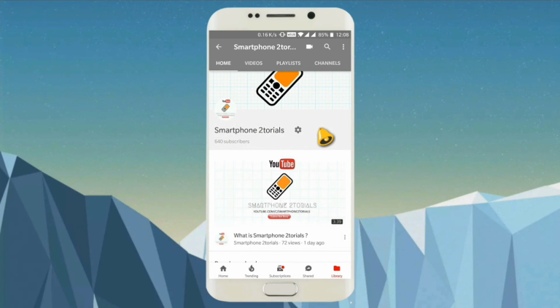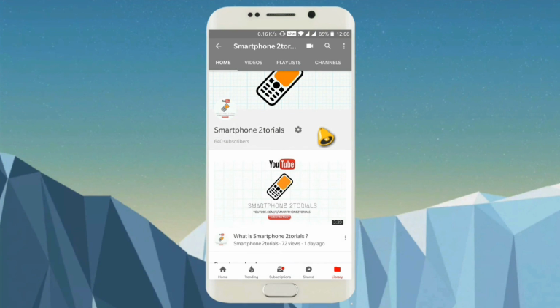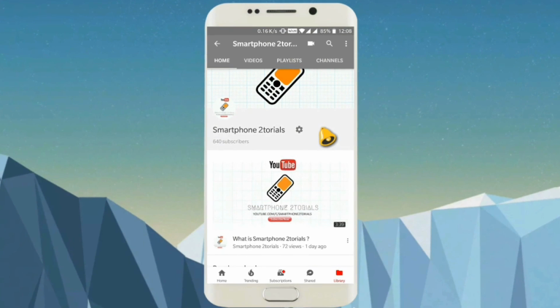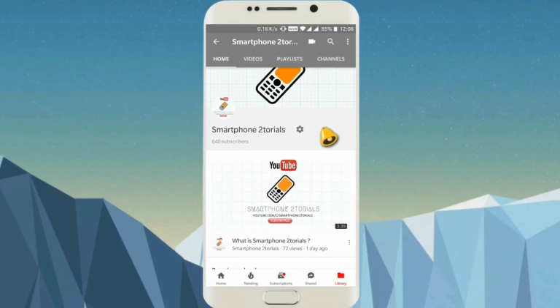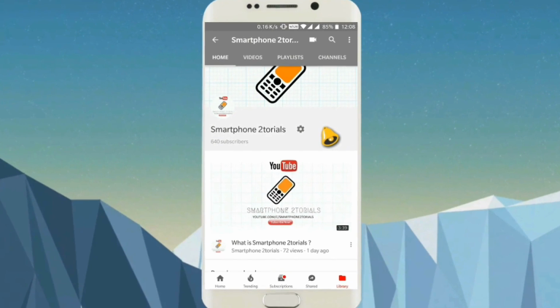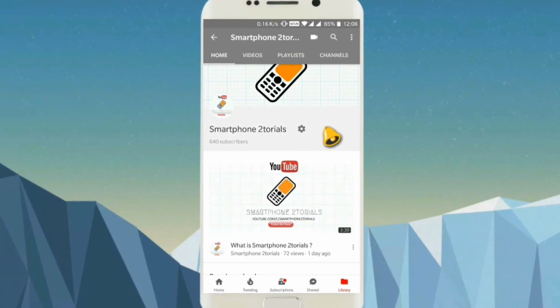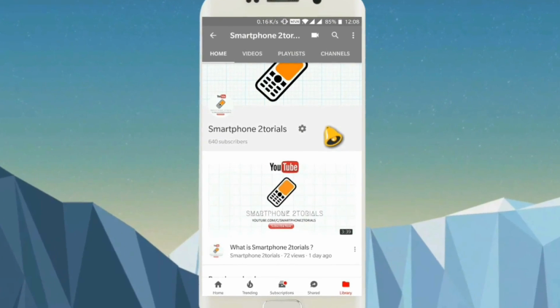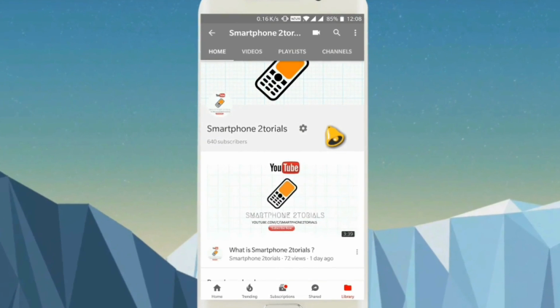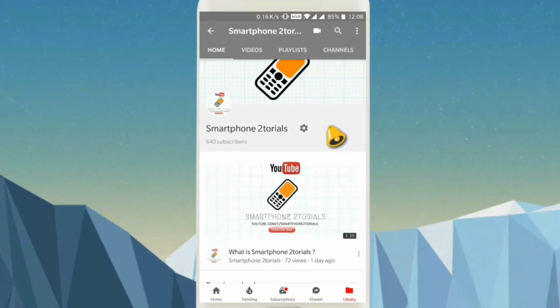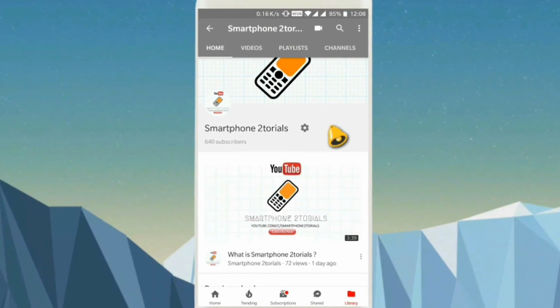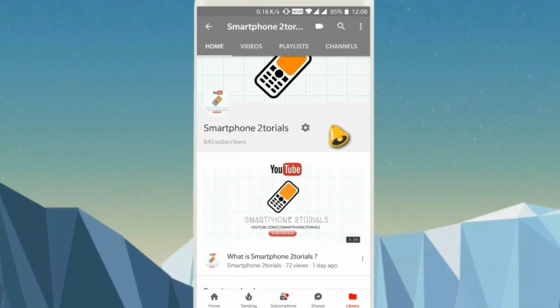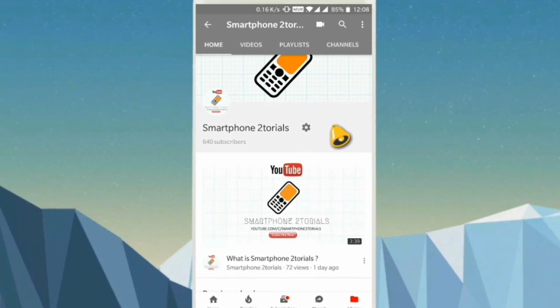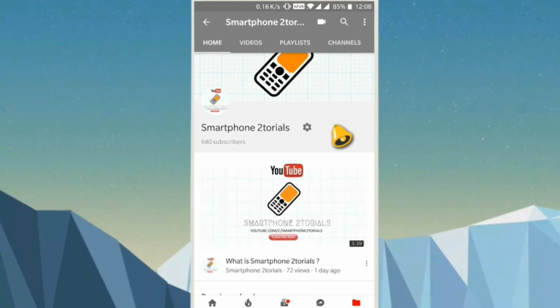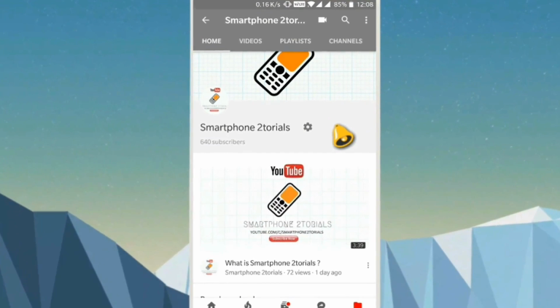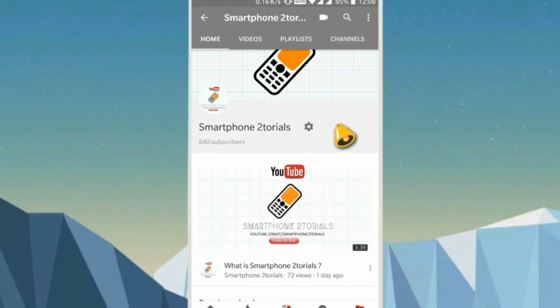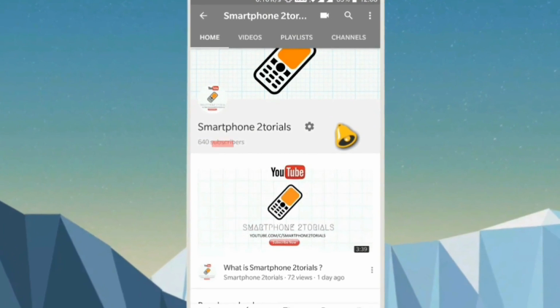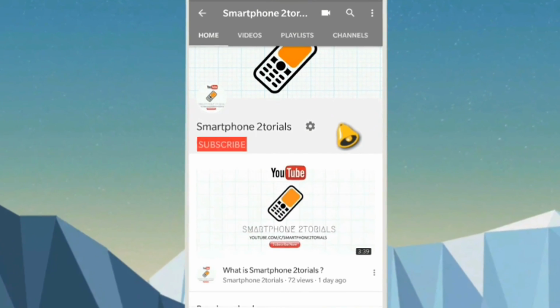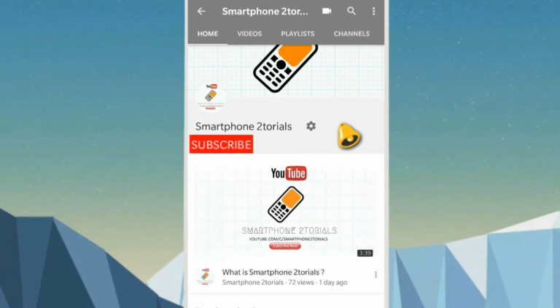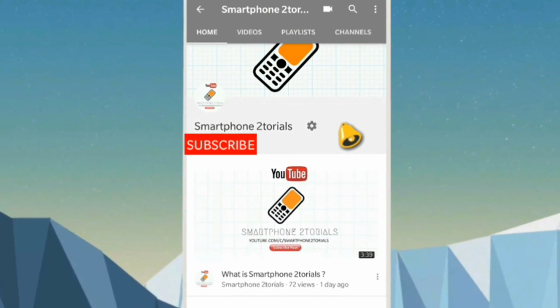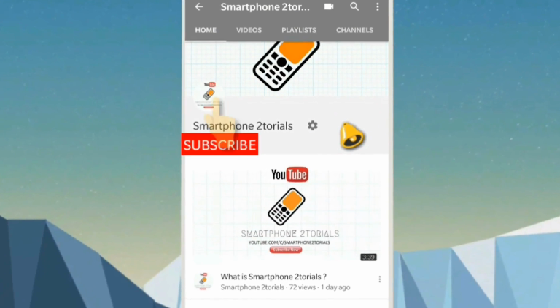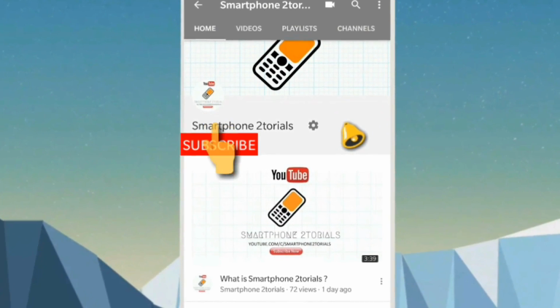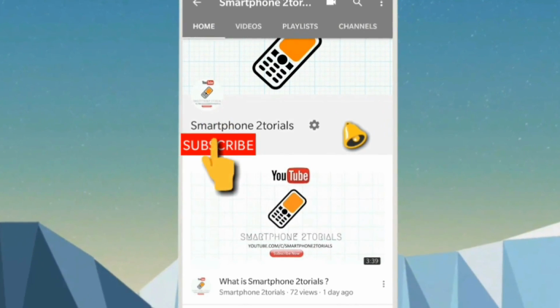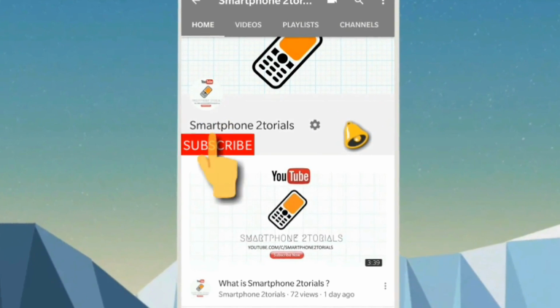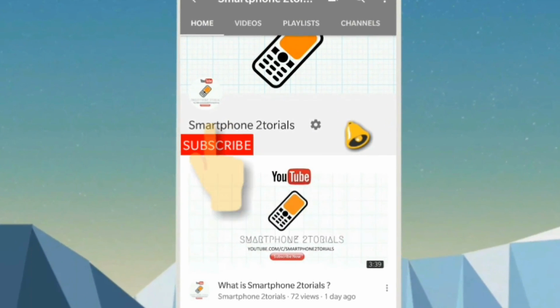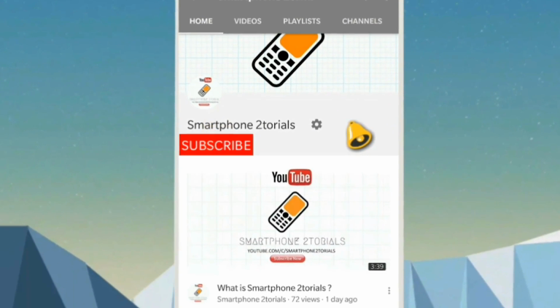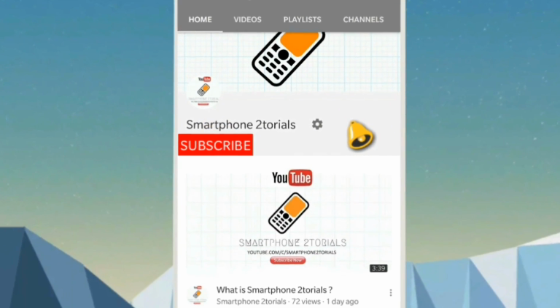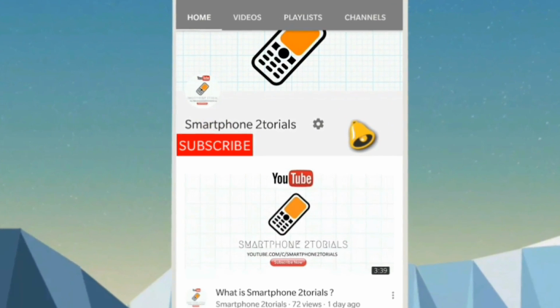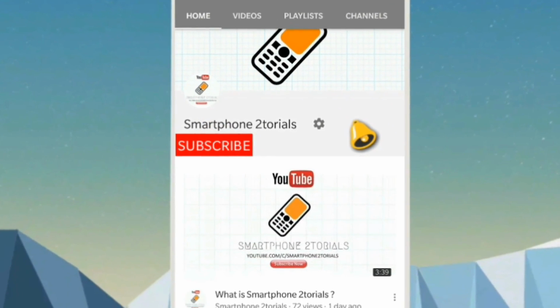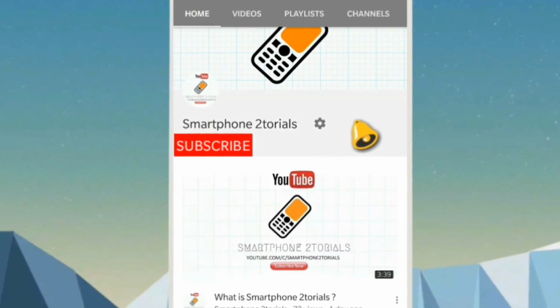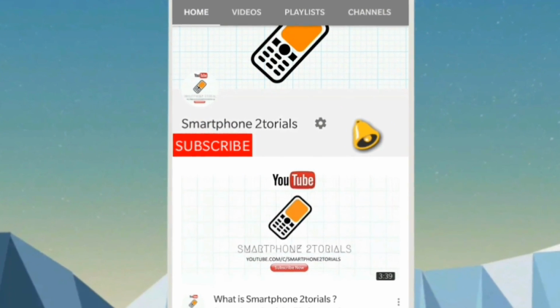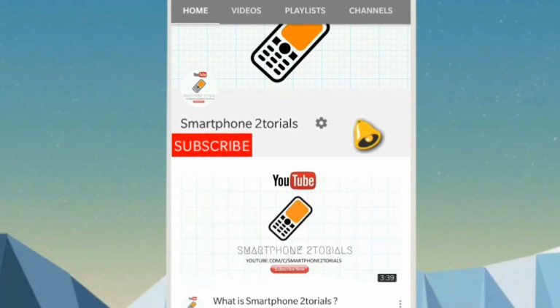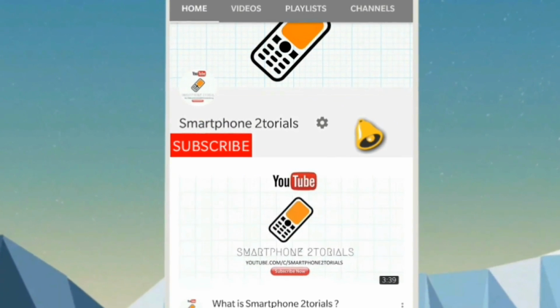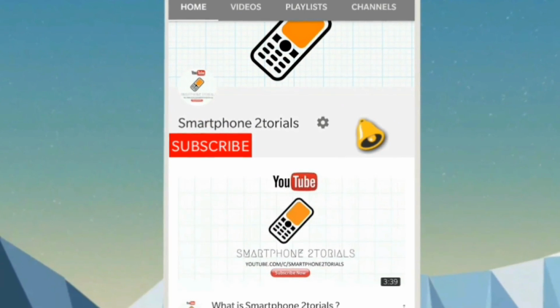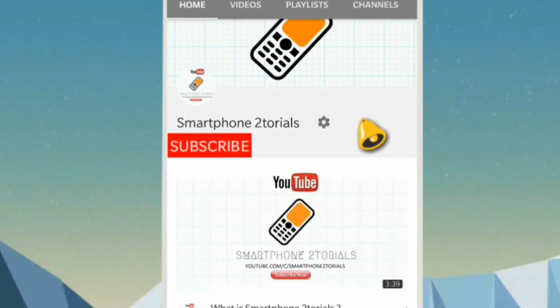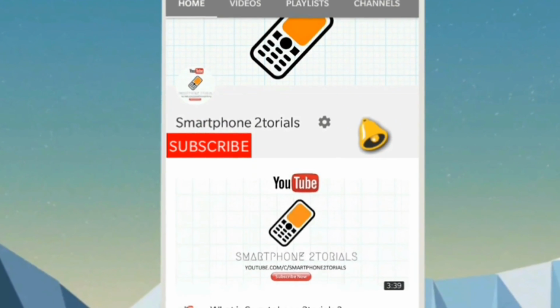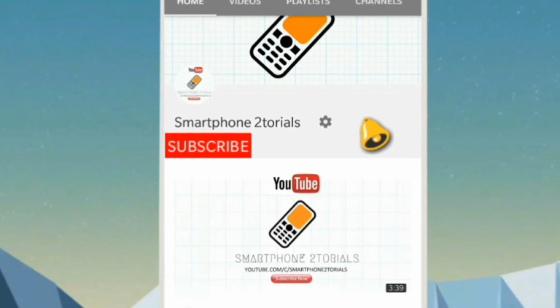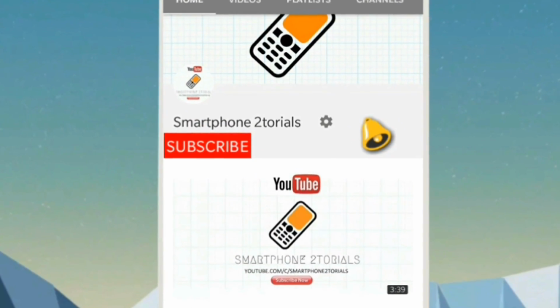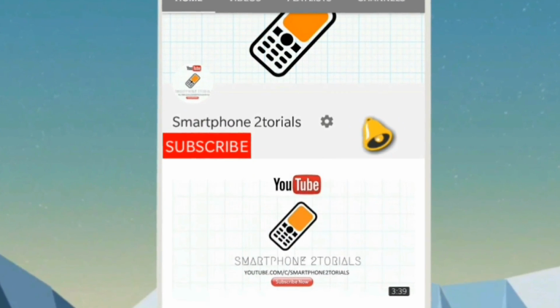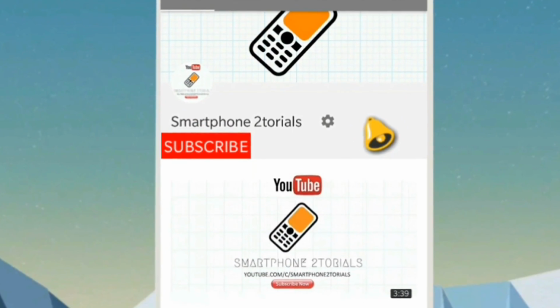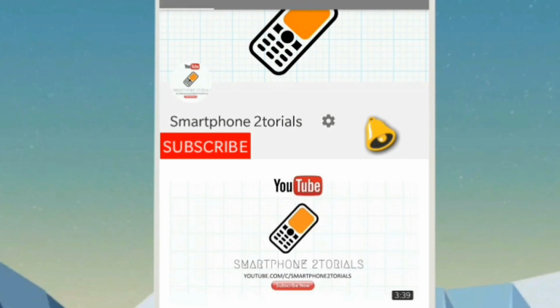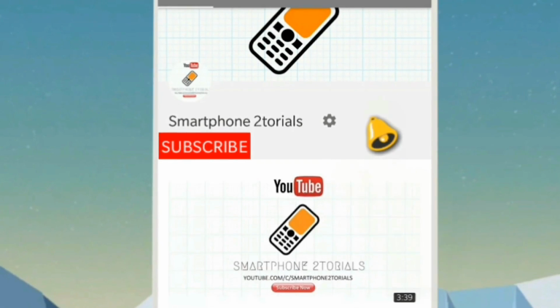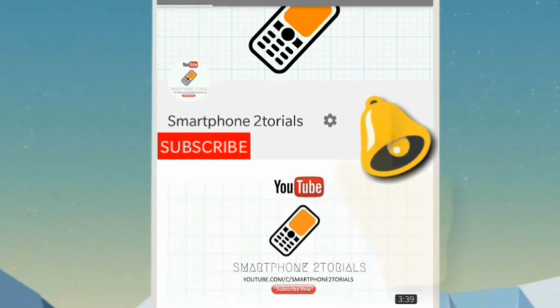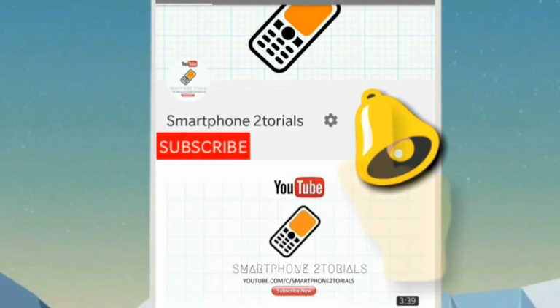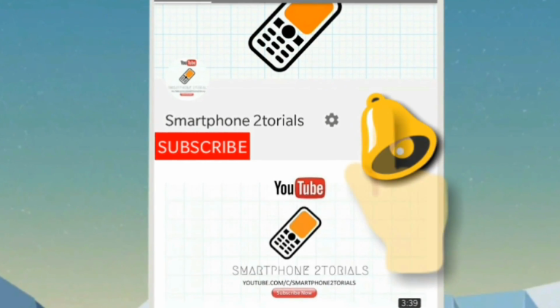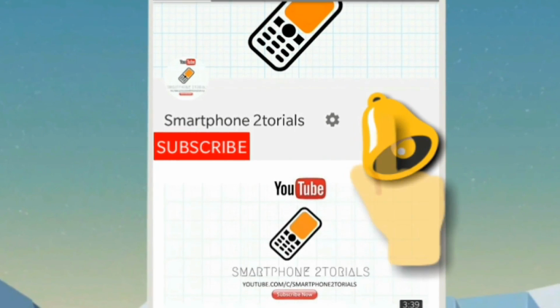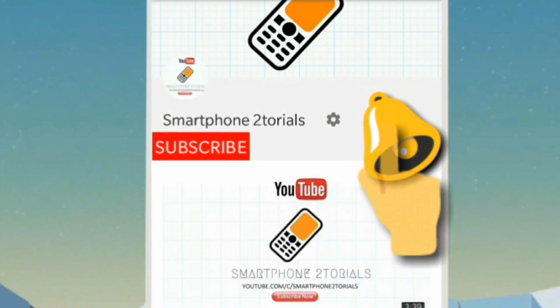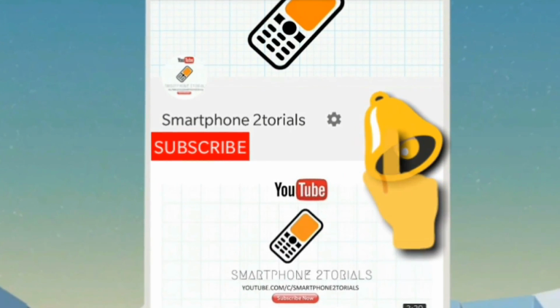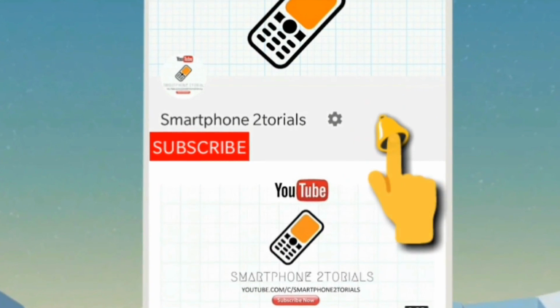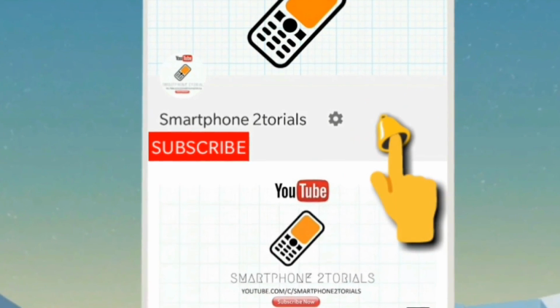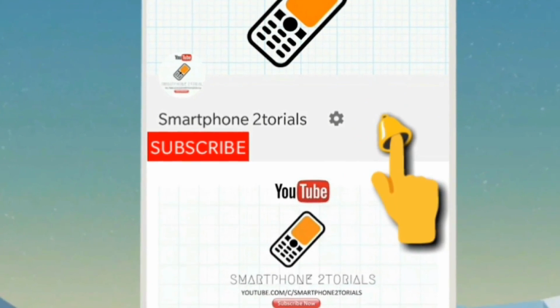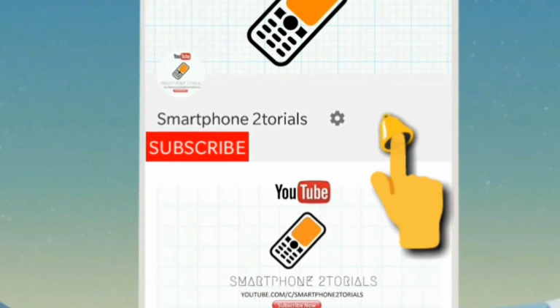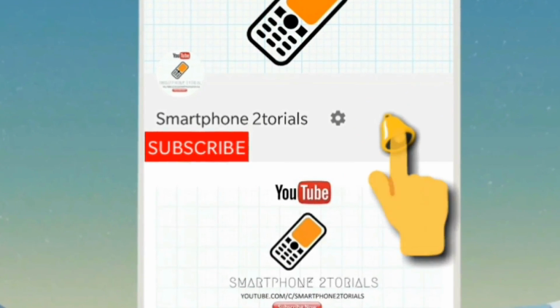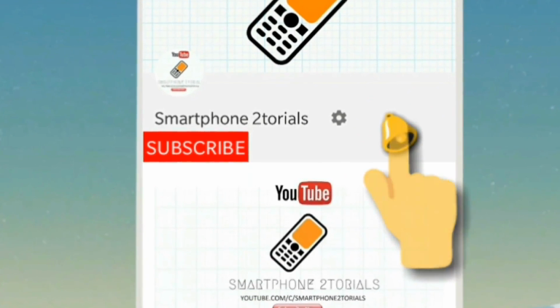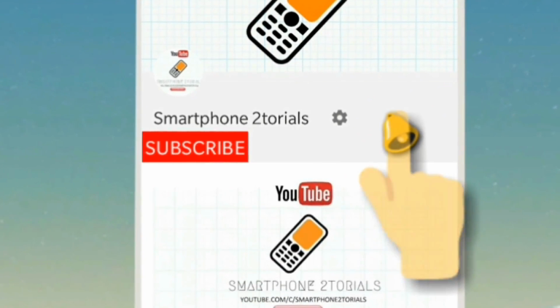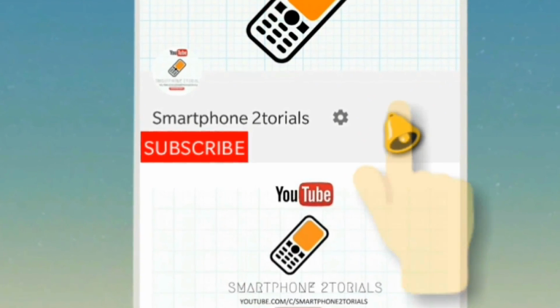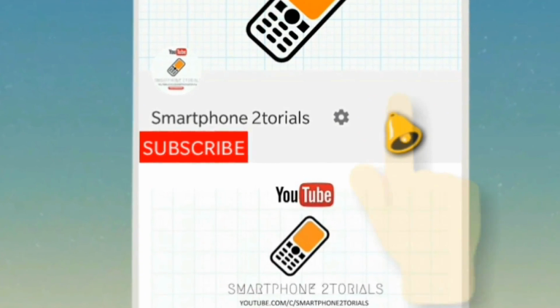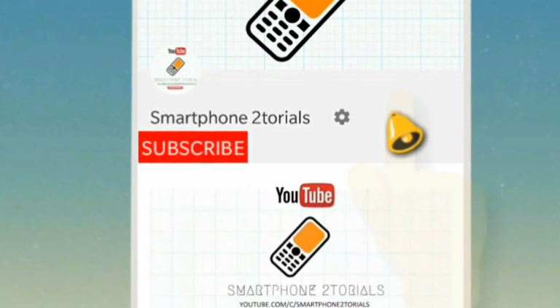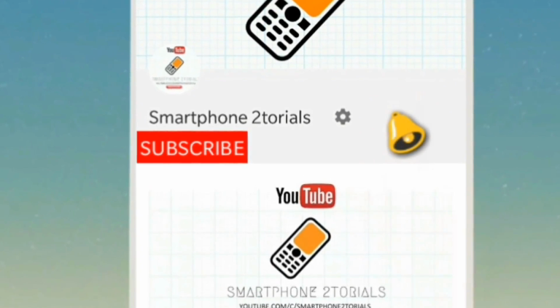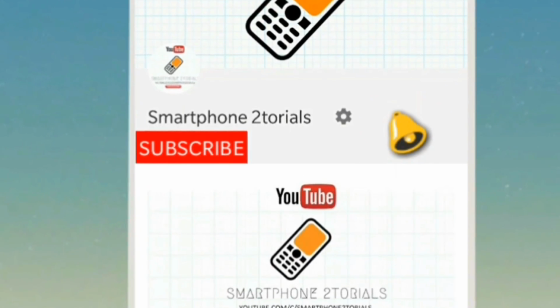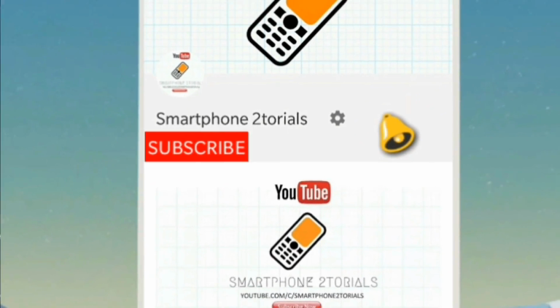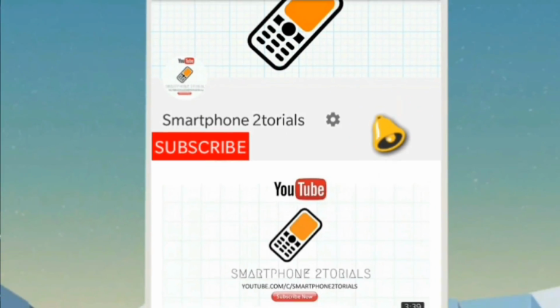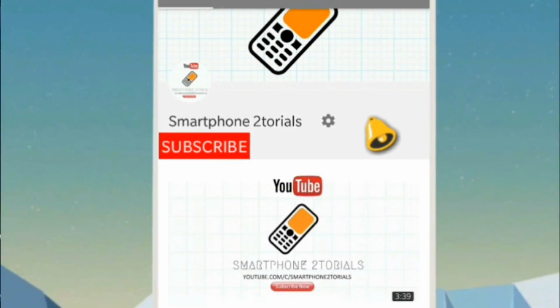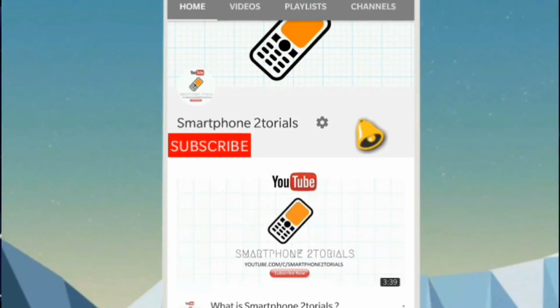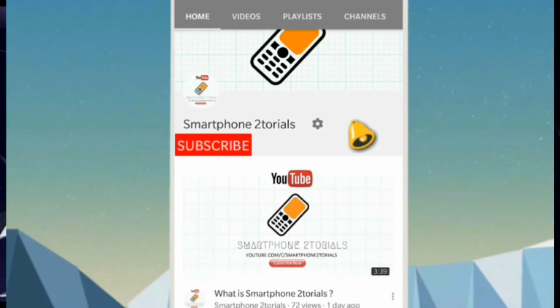Subscribe to Smartphone Tutorials by clicking on the subscribe button, and remember to click on the notification bell icon to get instant notifications.